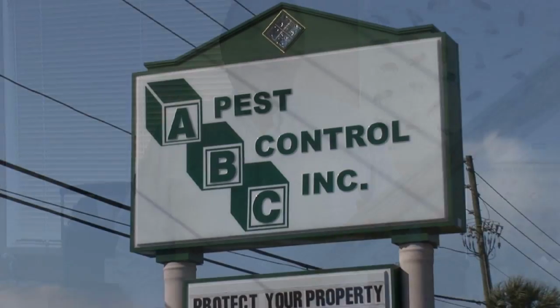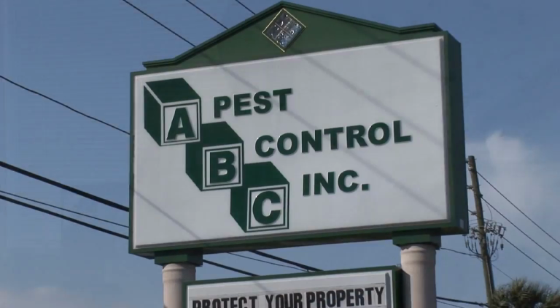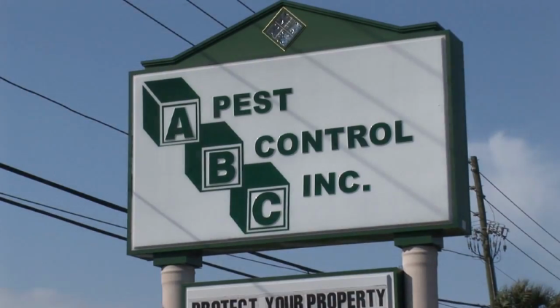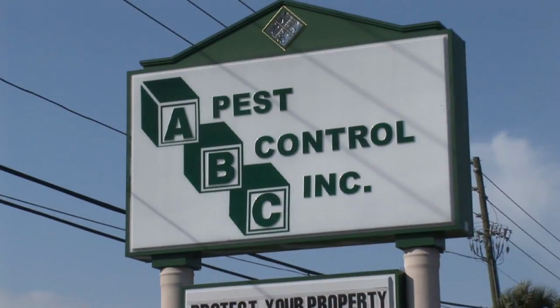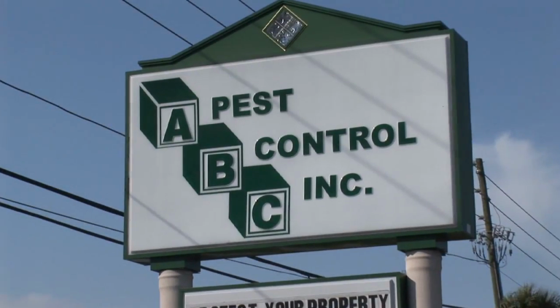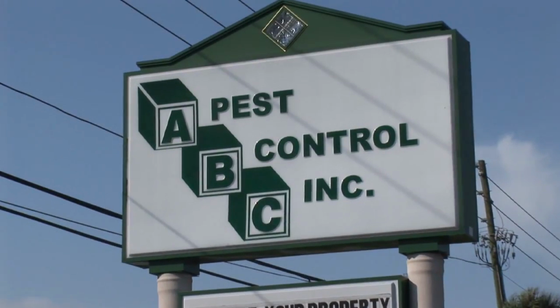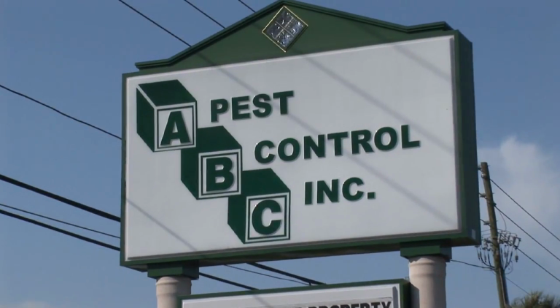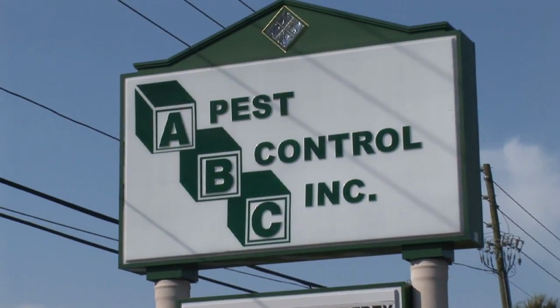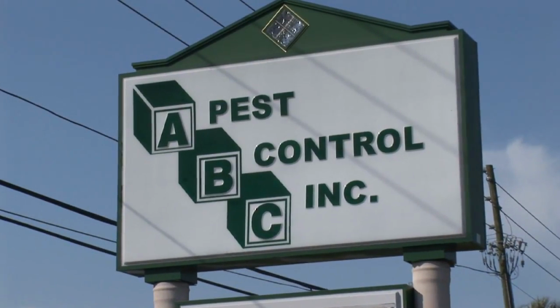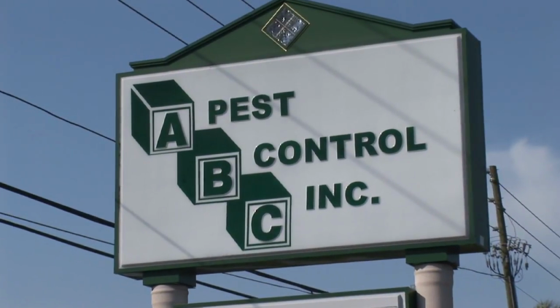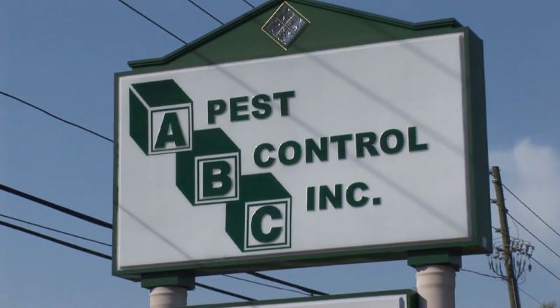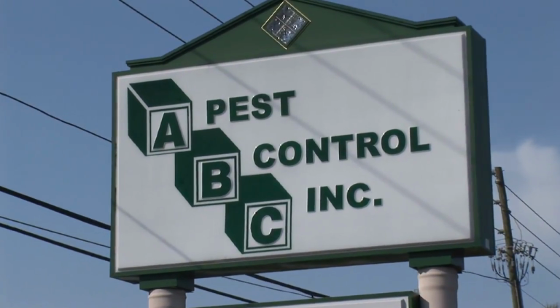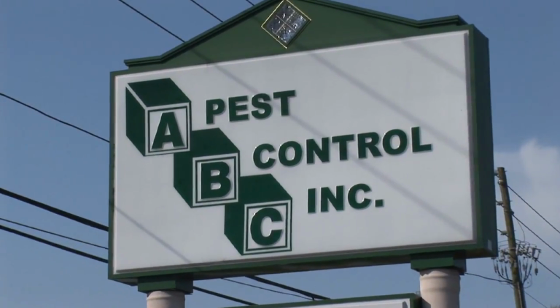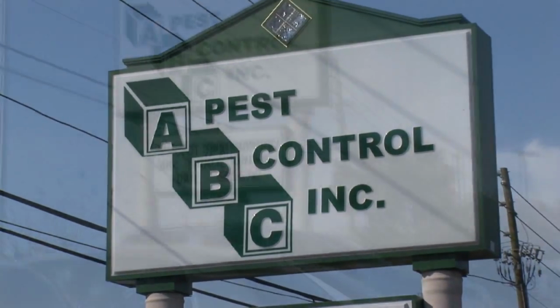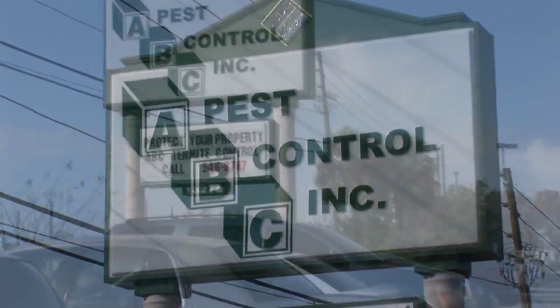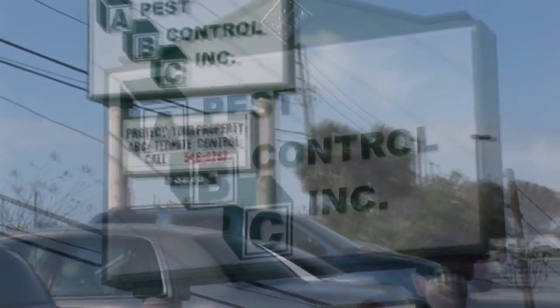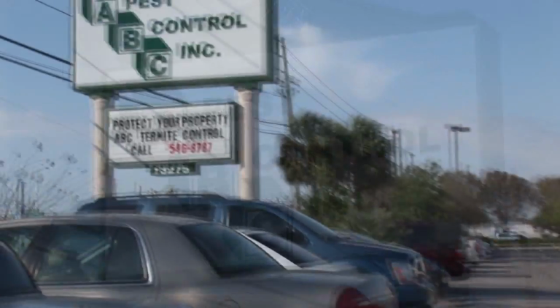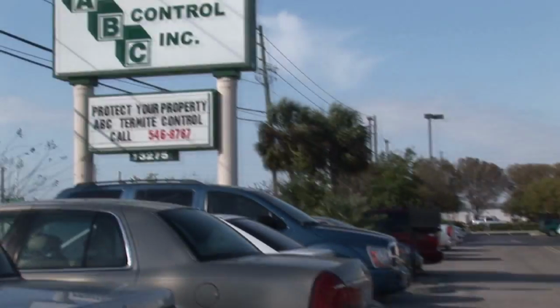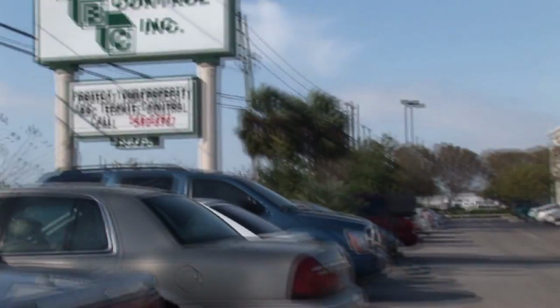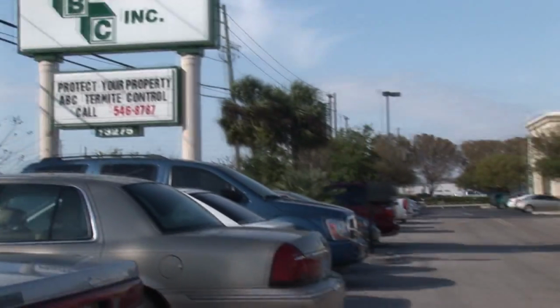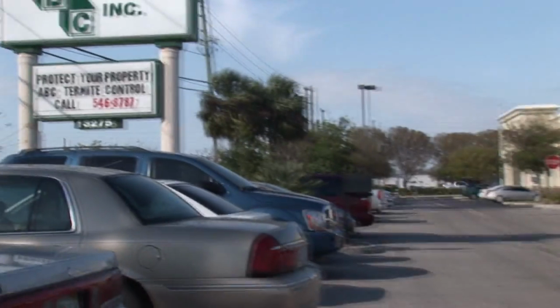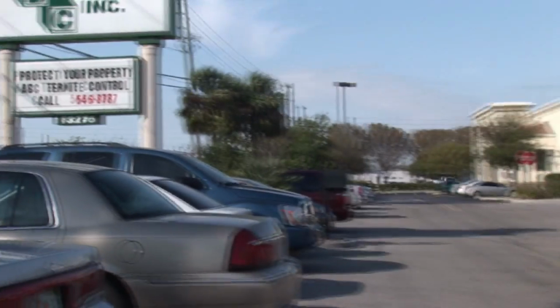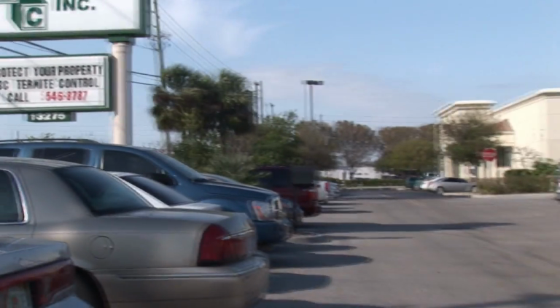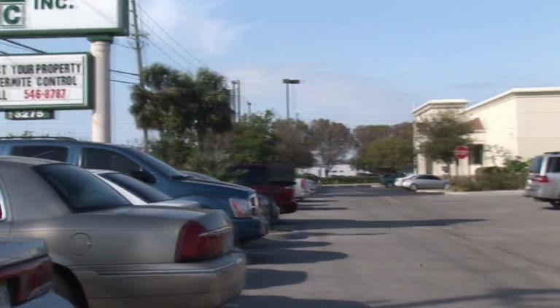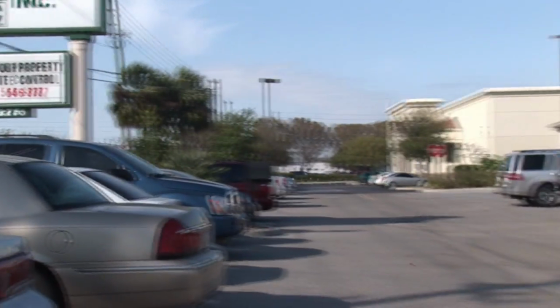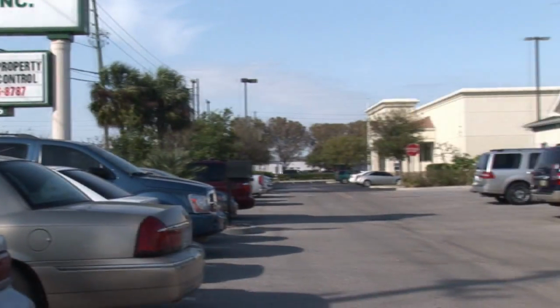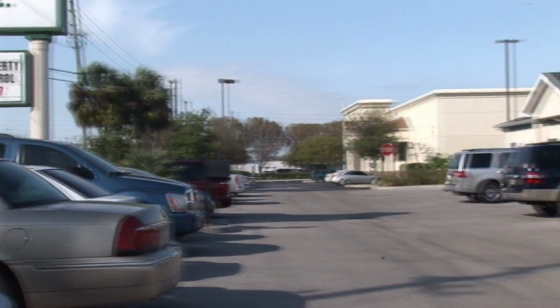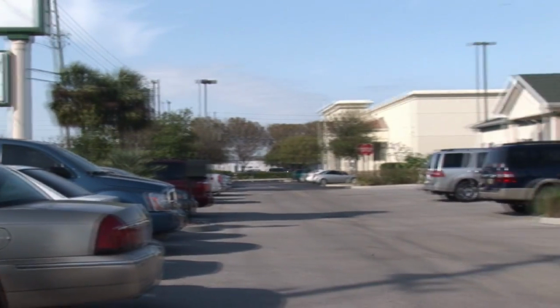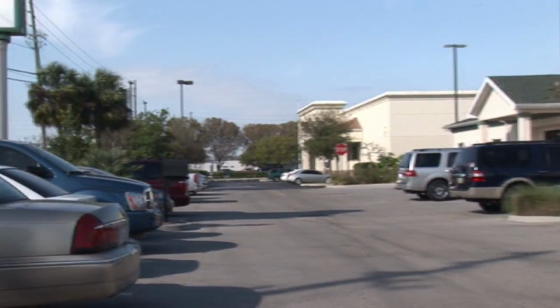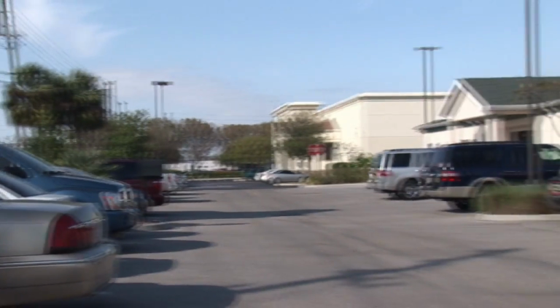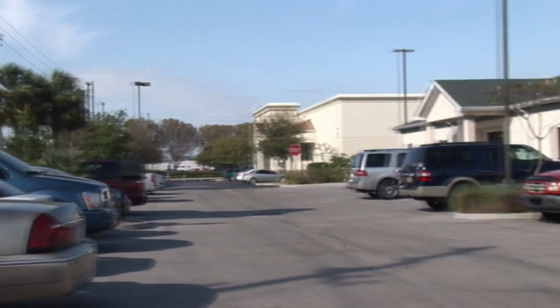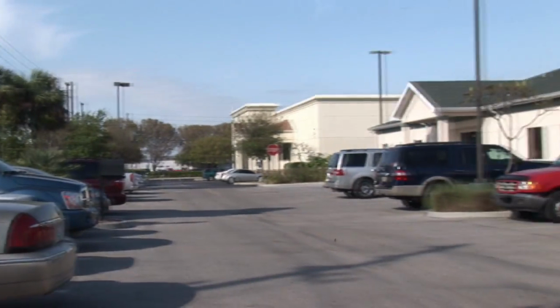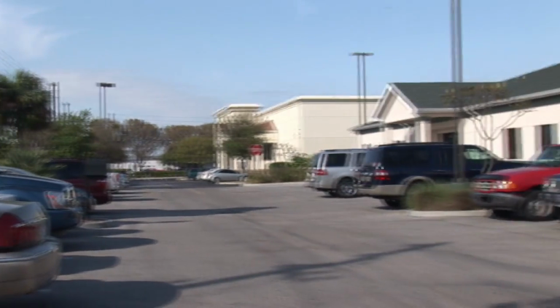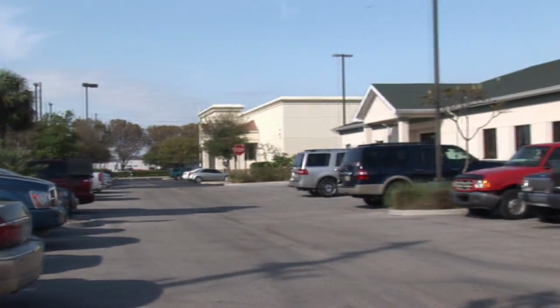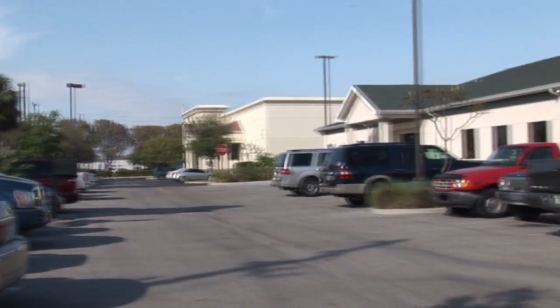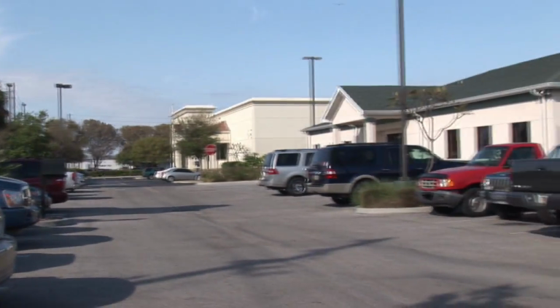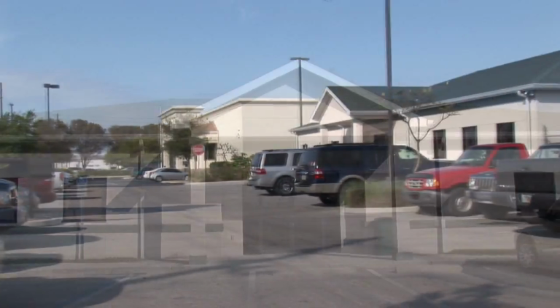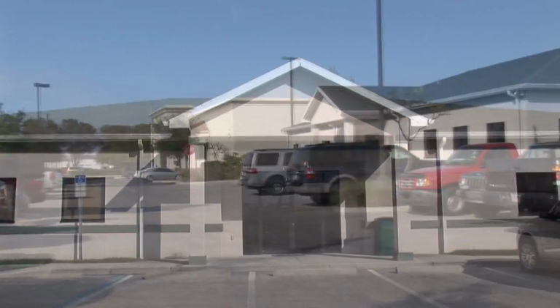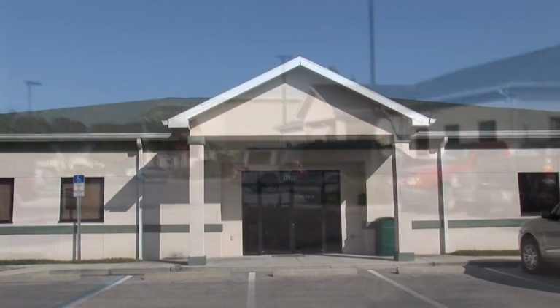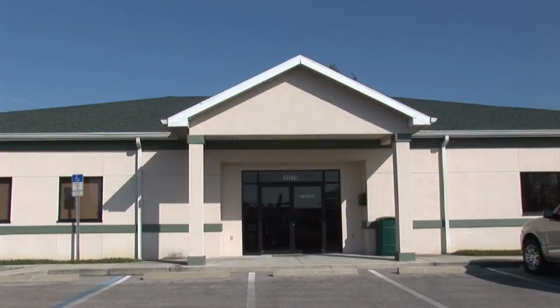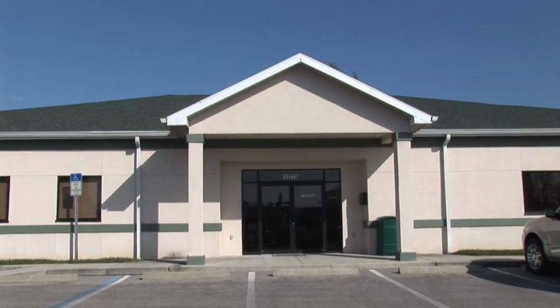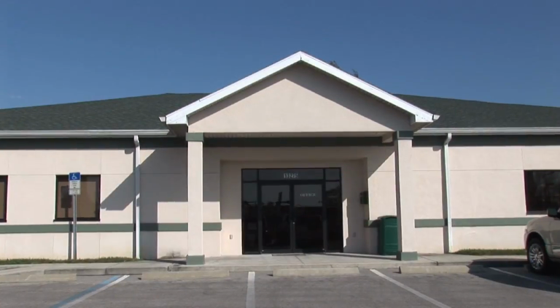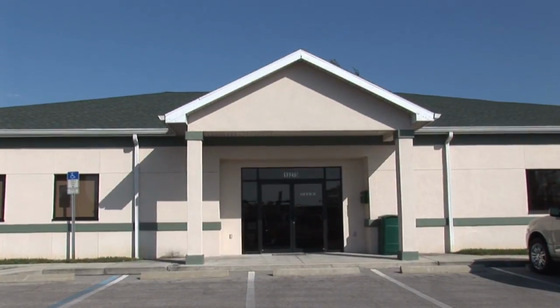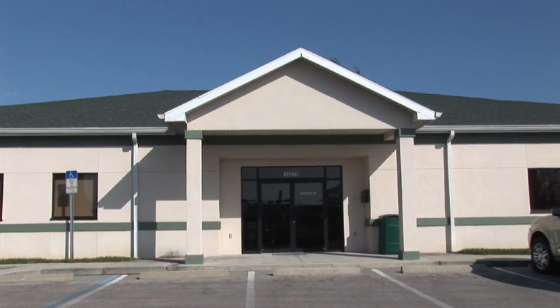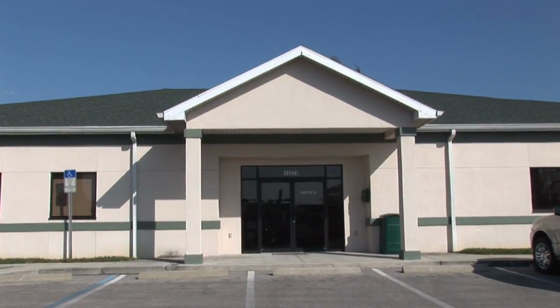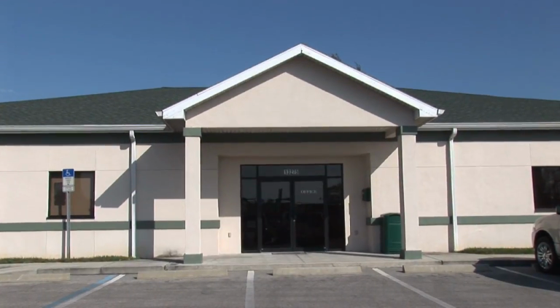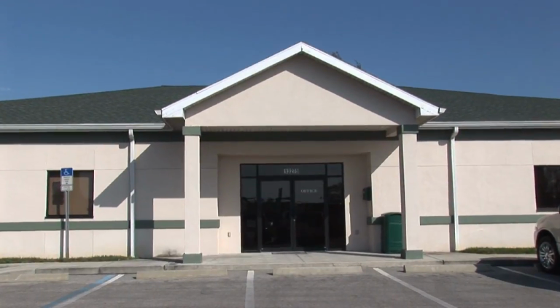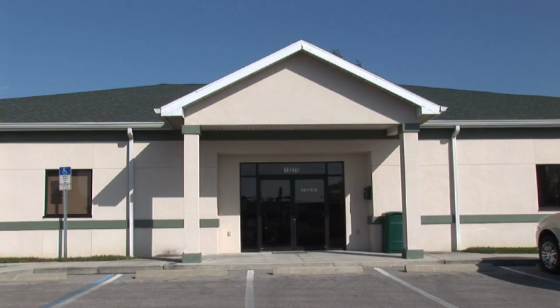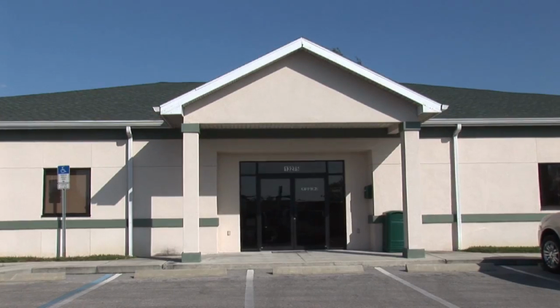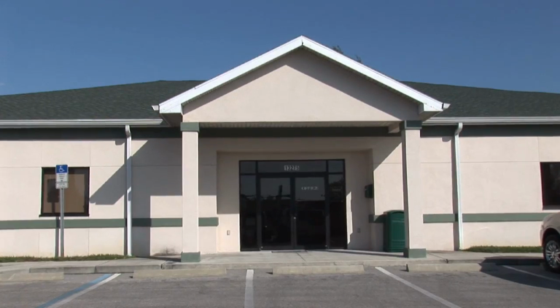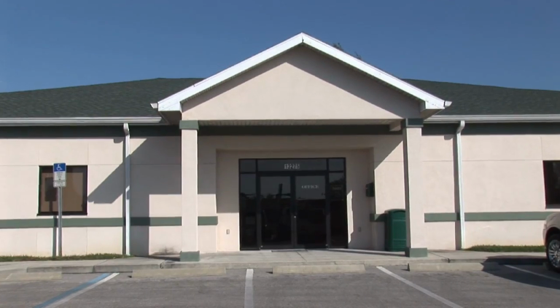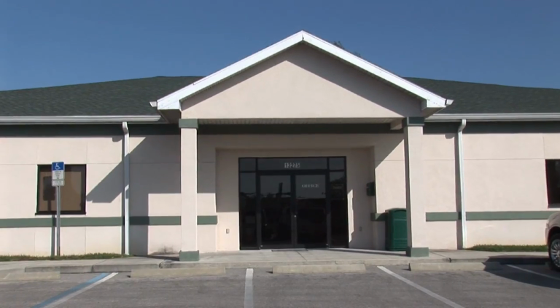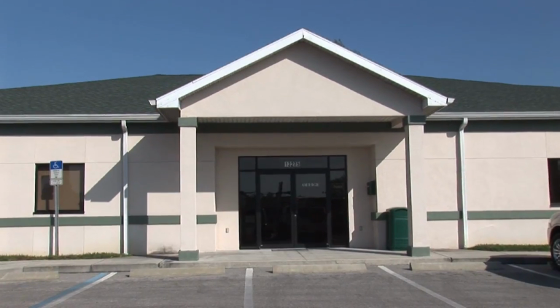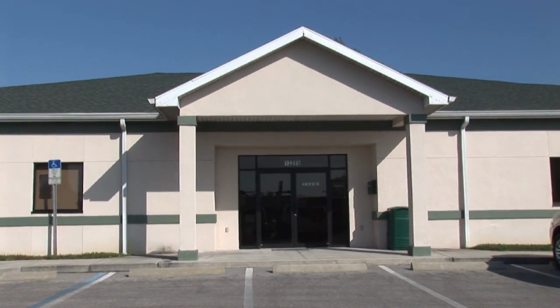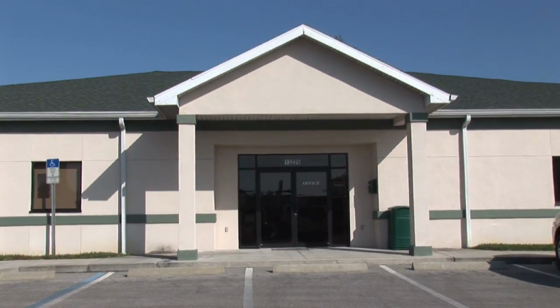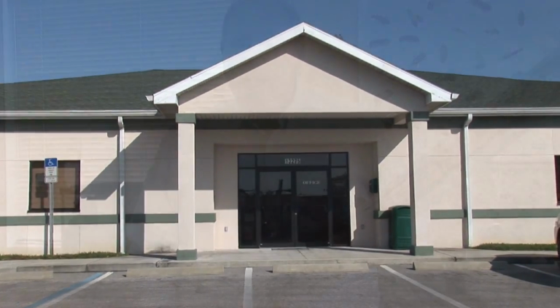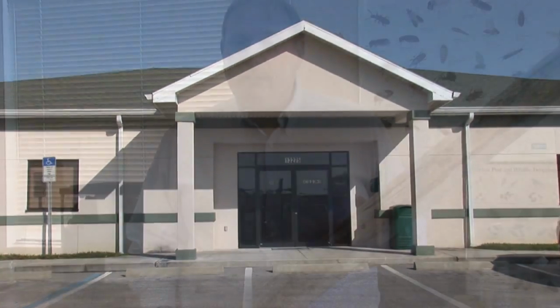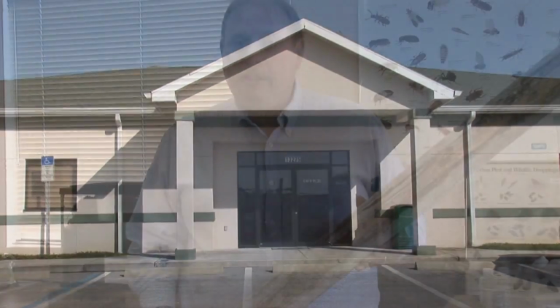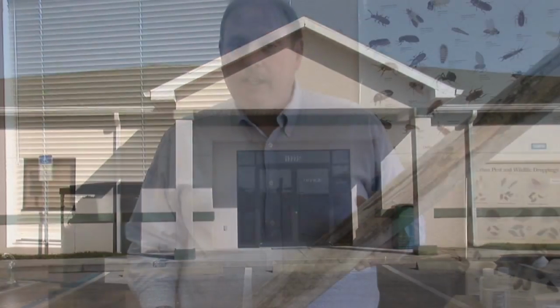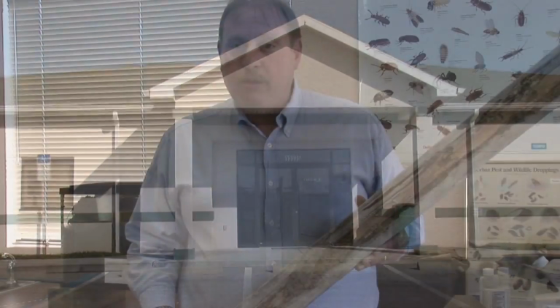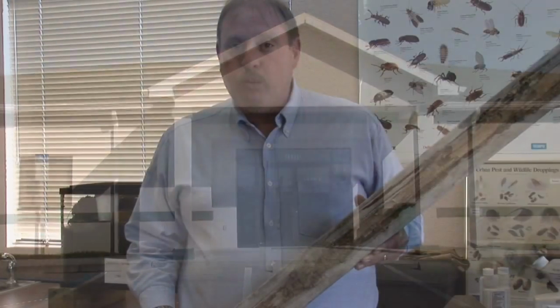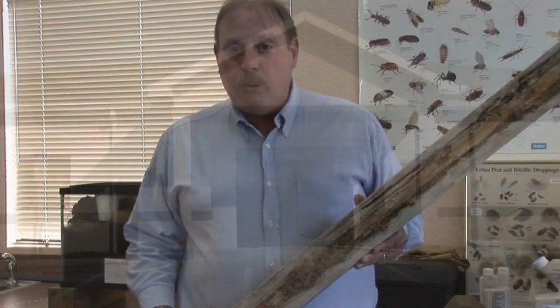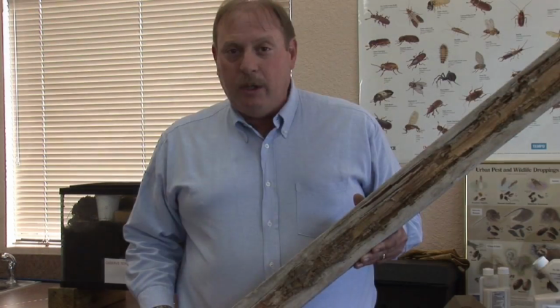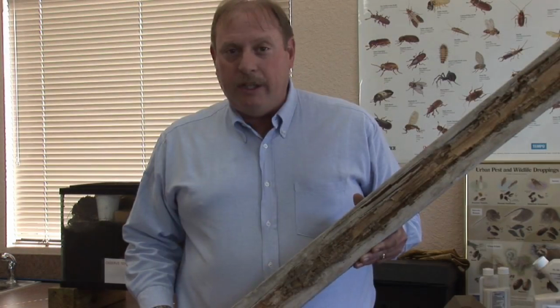Hi friends, I'm Mark Govan with ABC Pest Control in Largo, Florida, and I've been asked how to kill termites in wood.